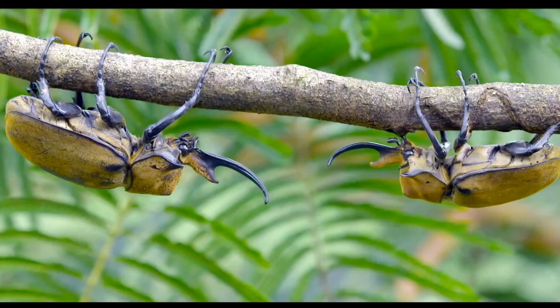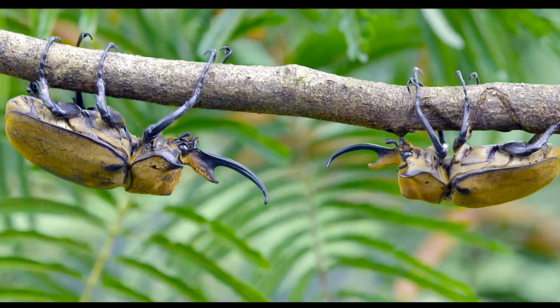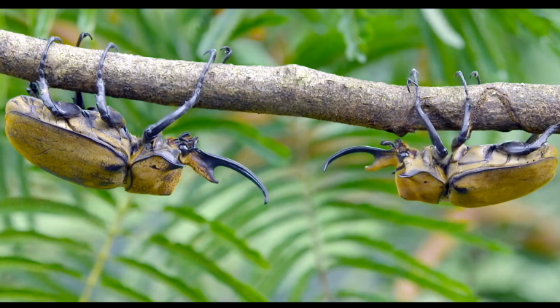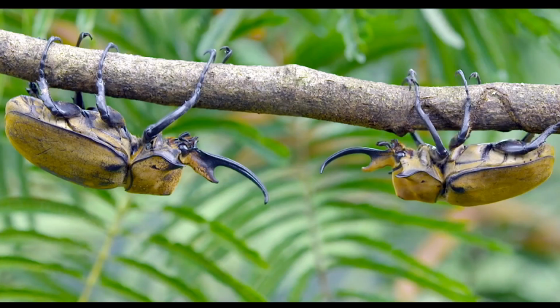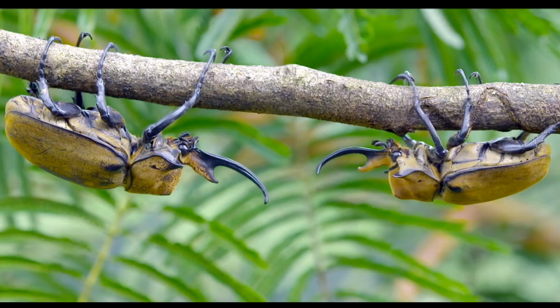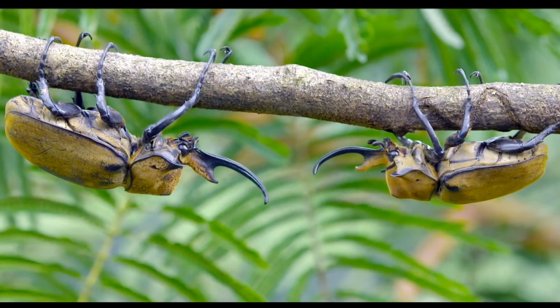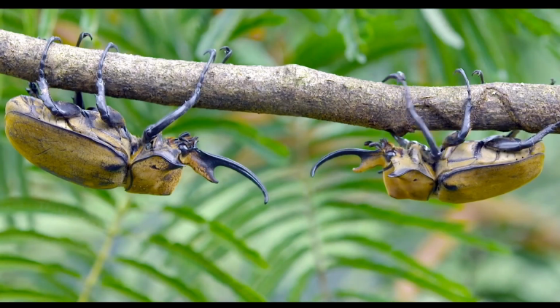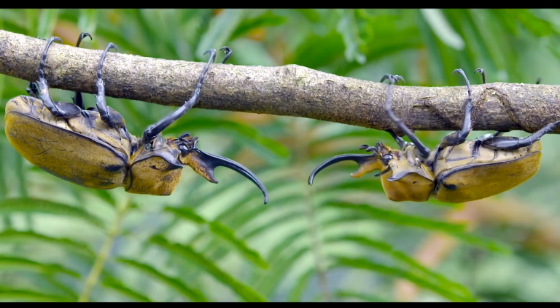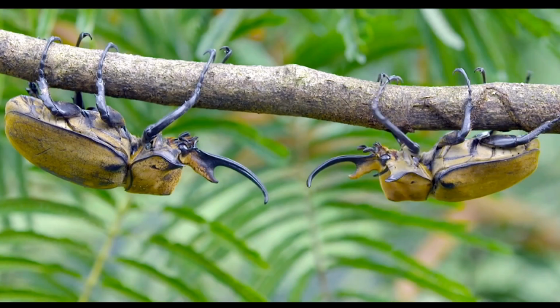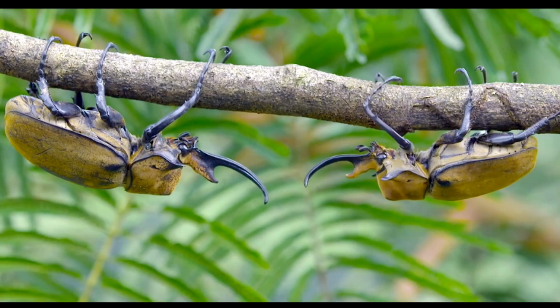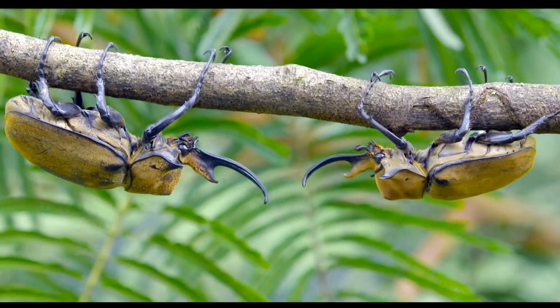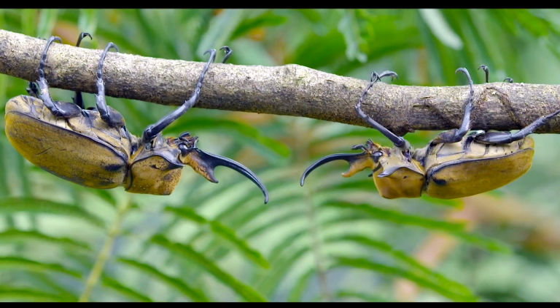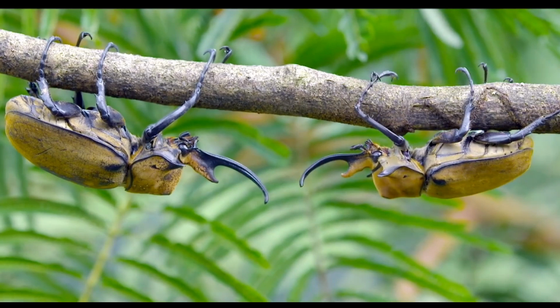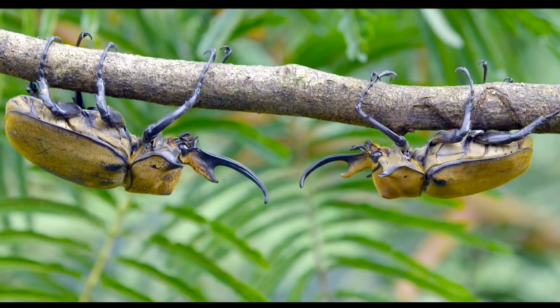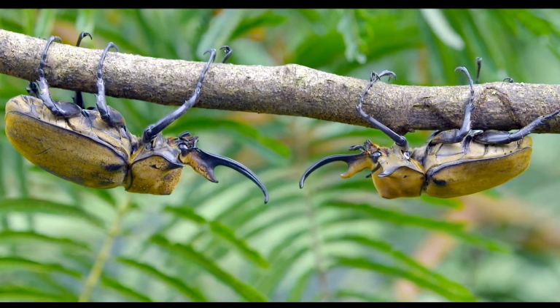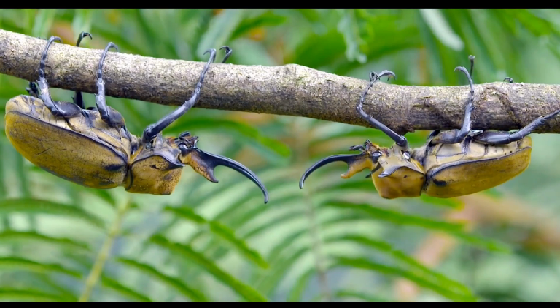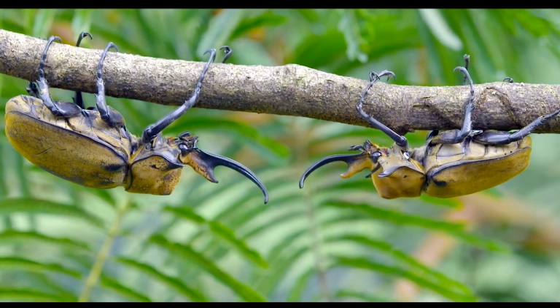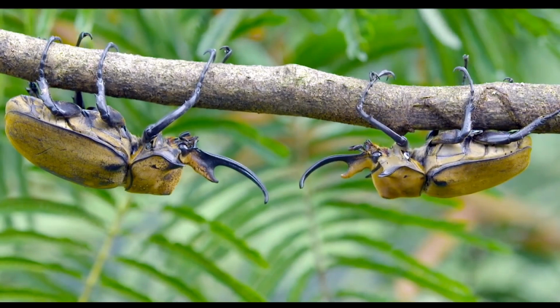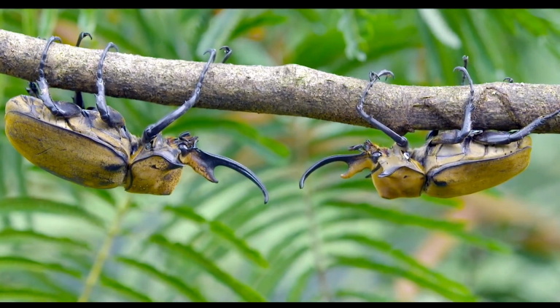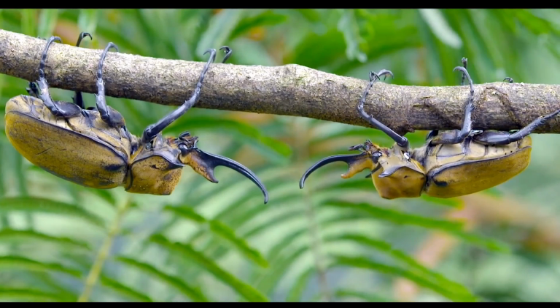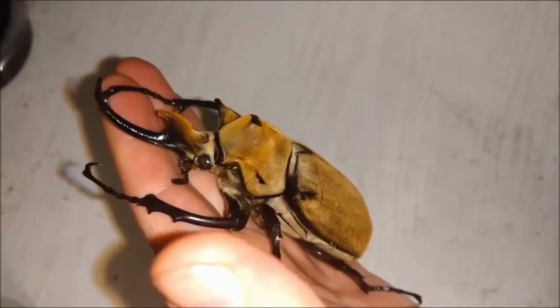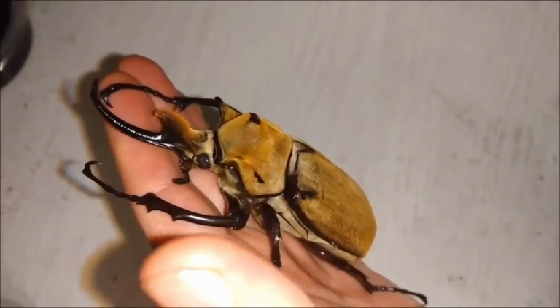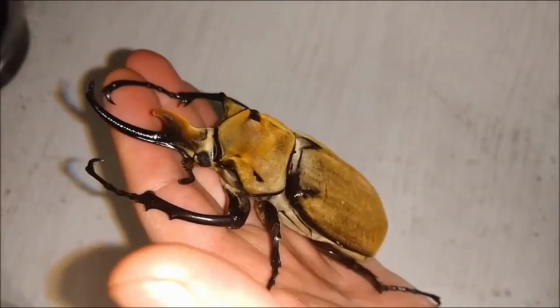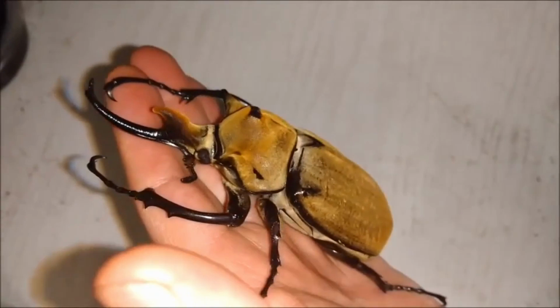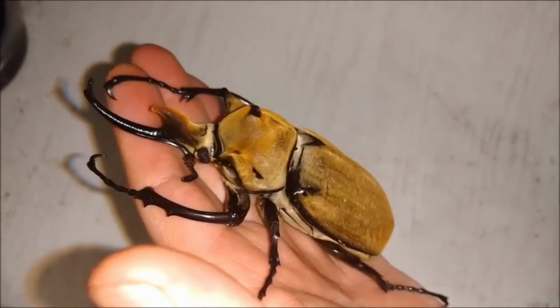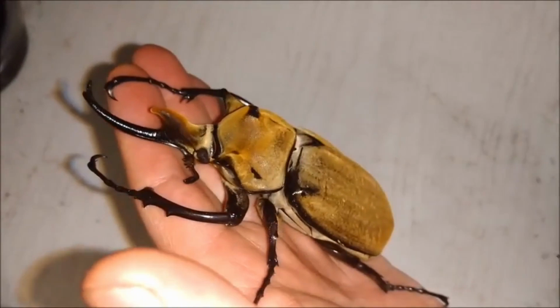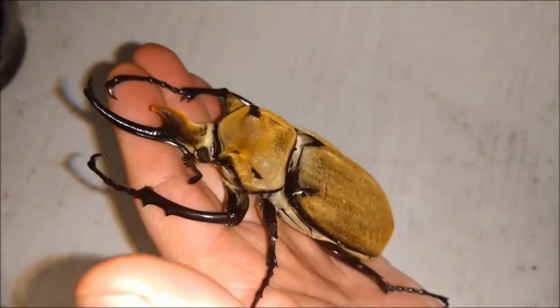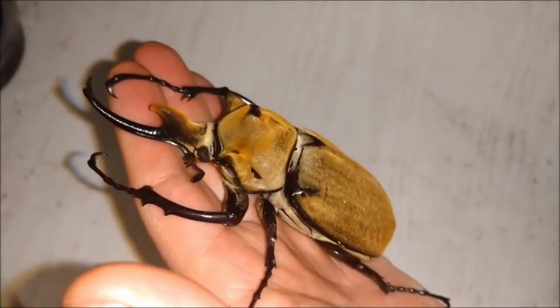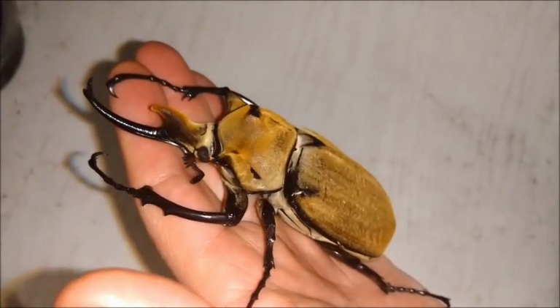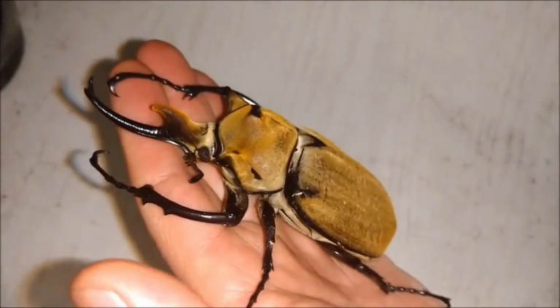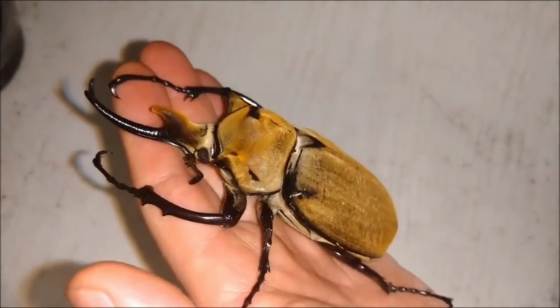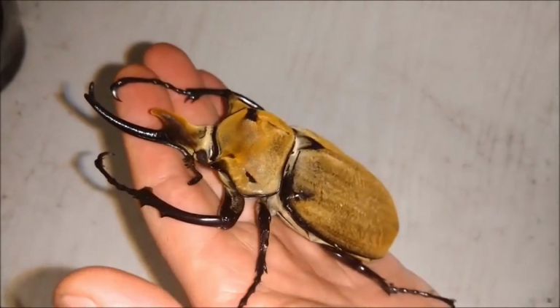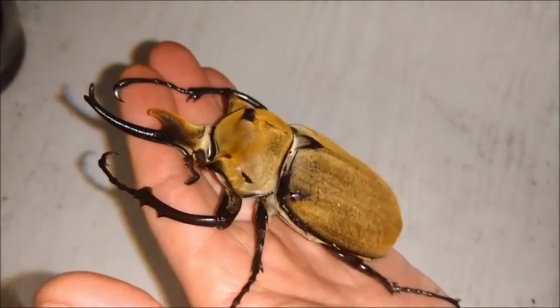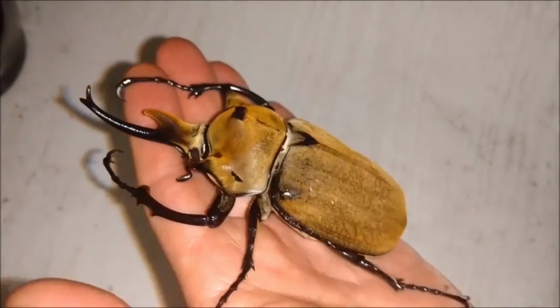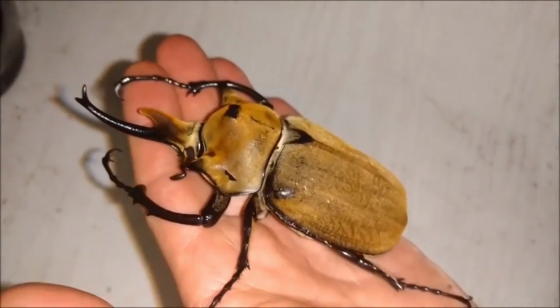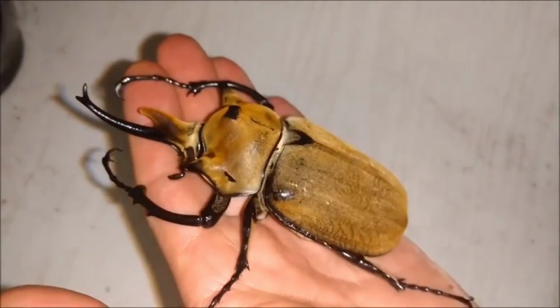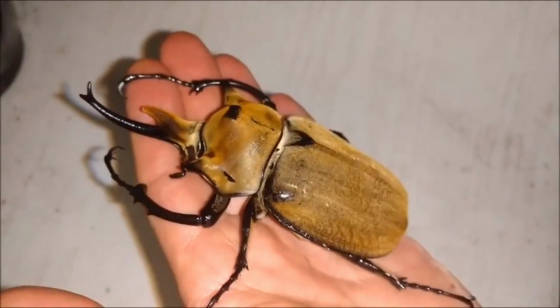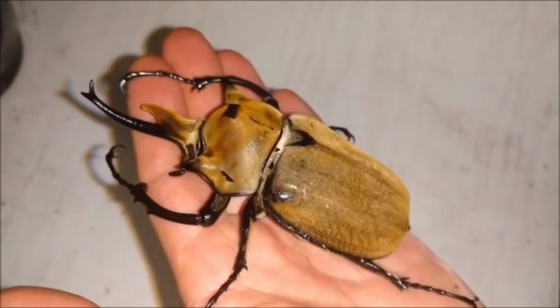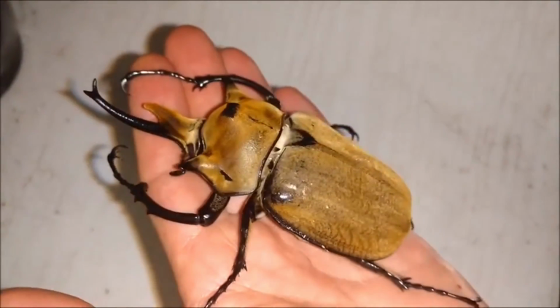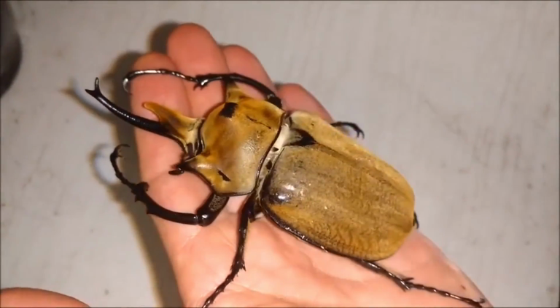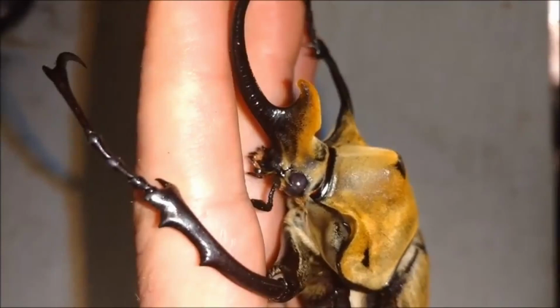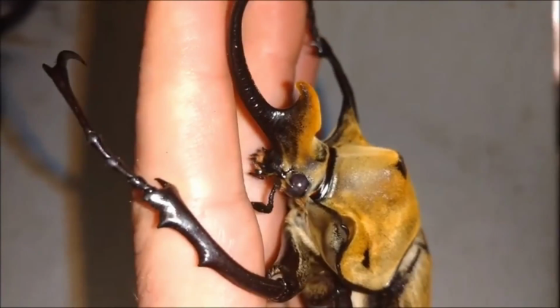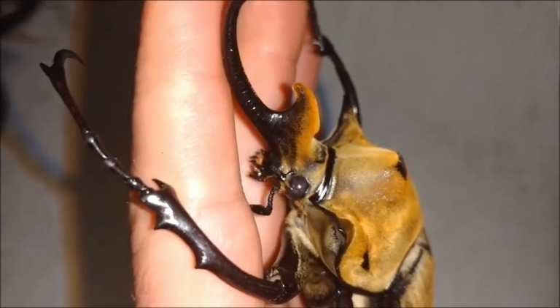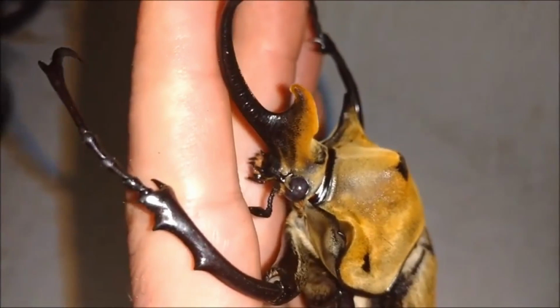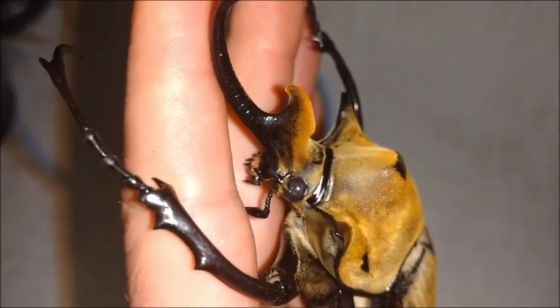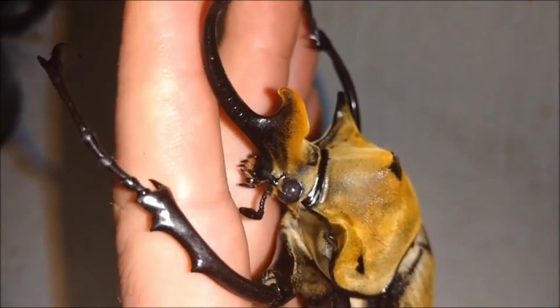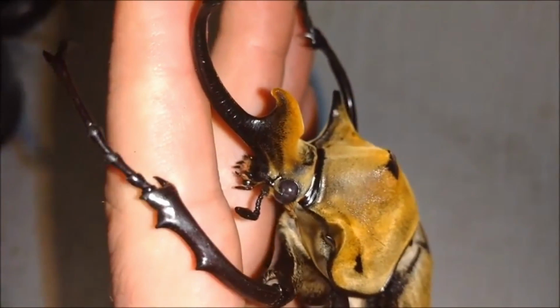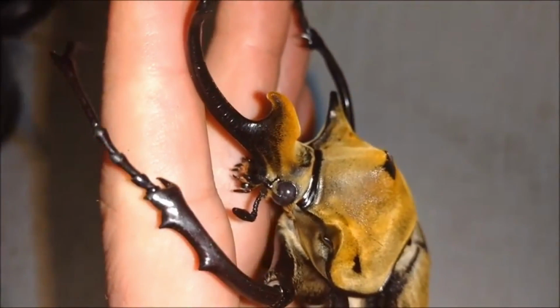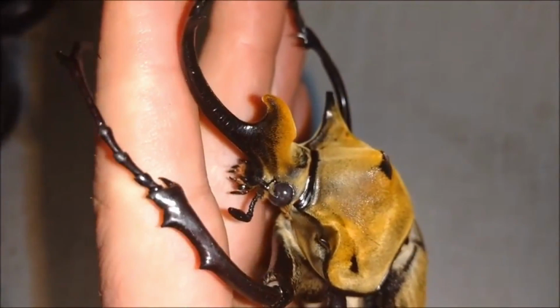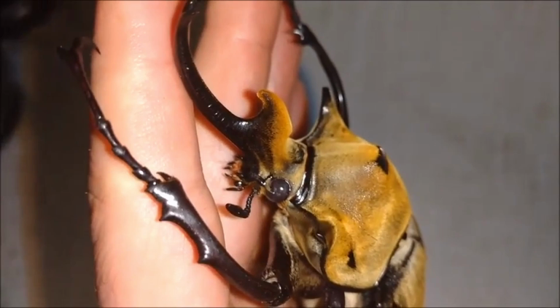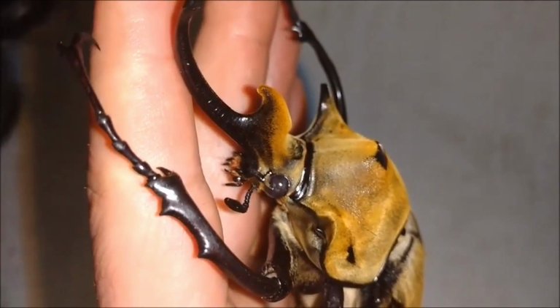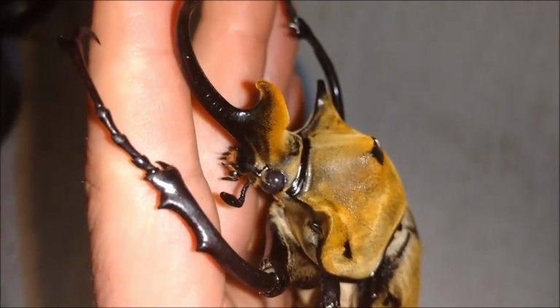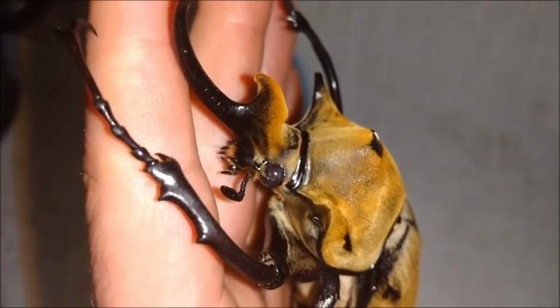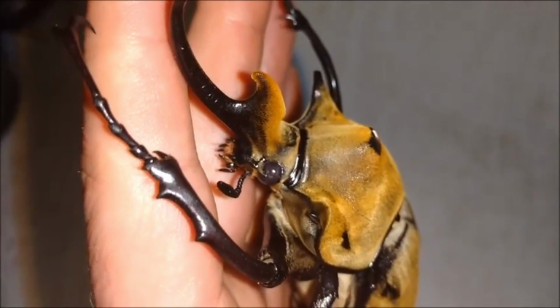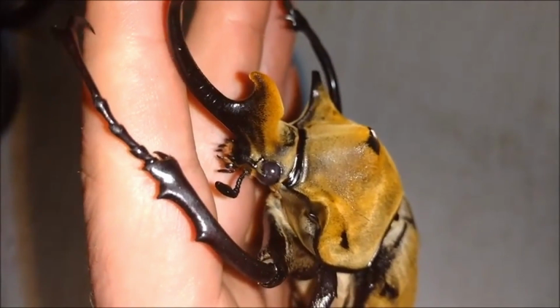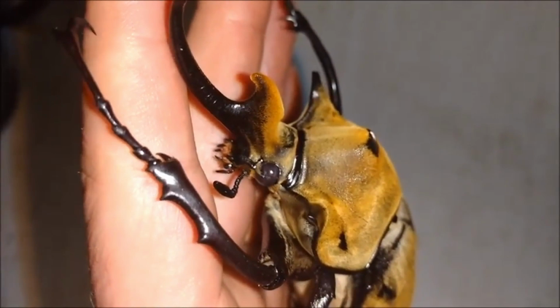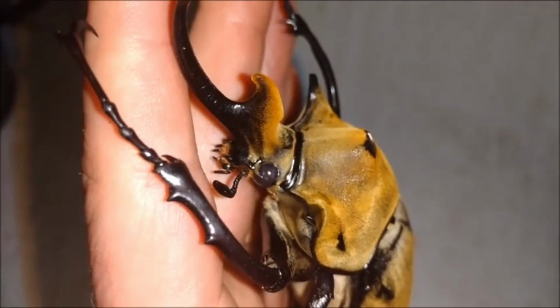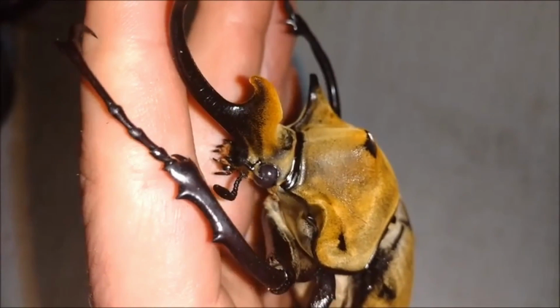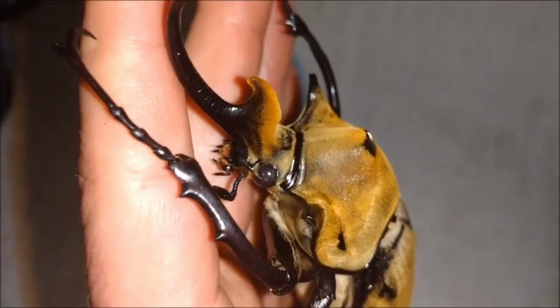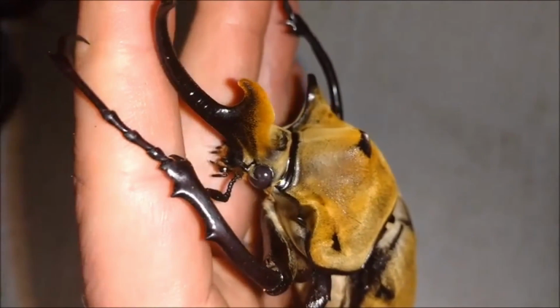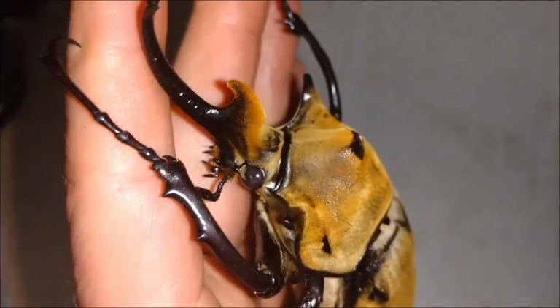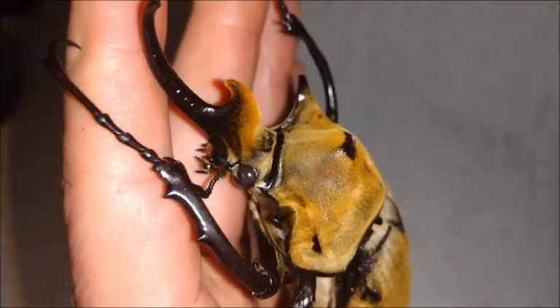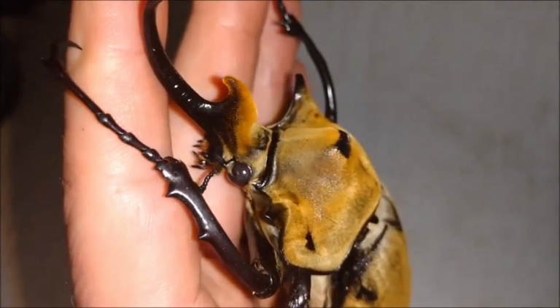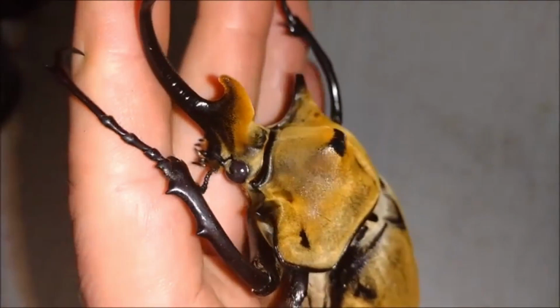Now, I'm getting a little off topic, but I think it's such a cool fact about the elephant beetle that I had to include it. But let's get back to the cyborg beetle.